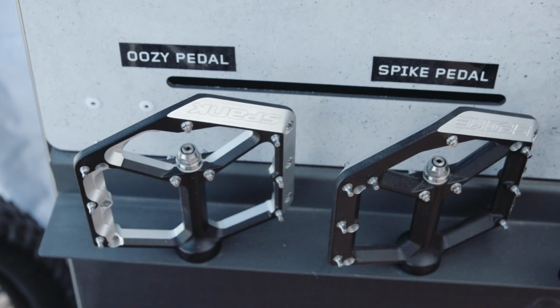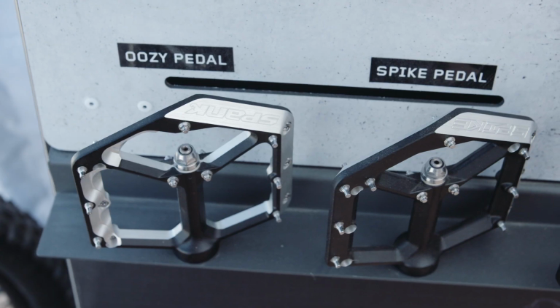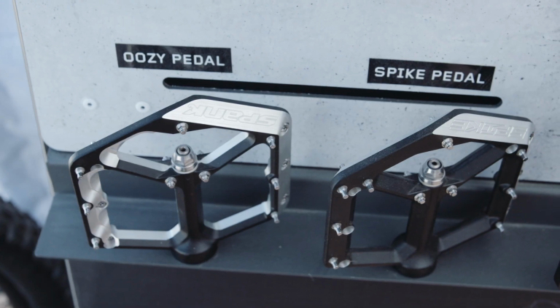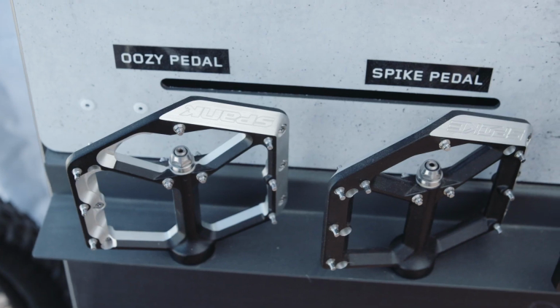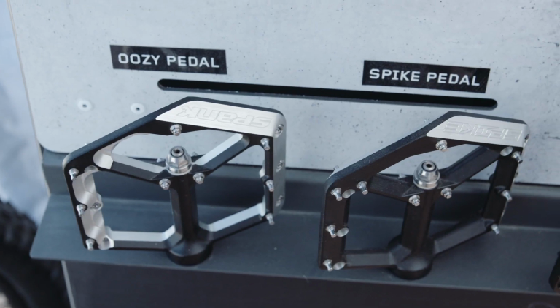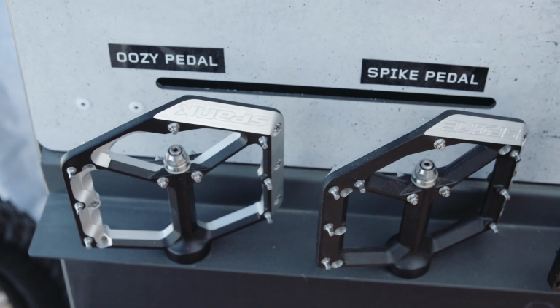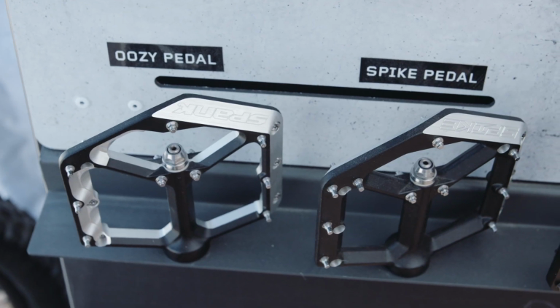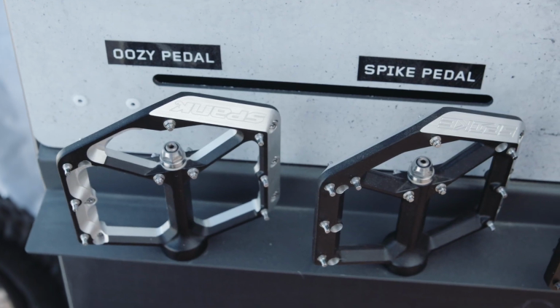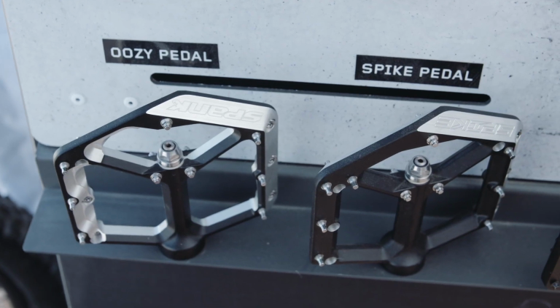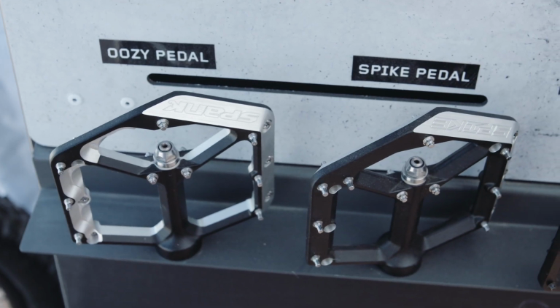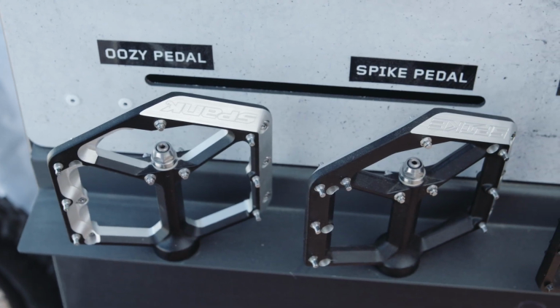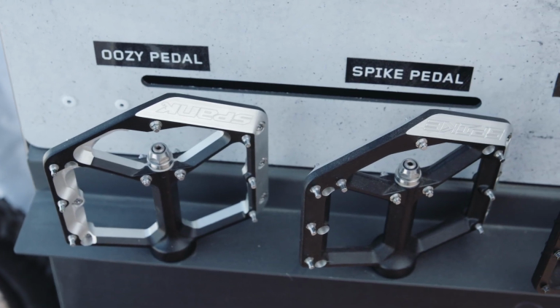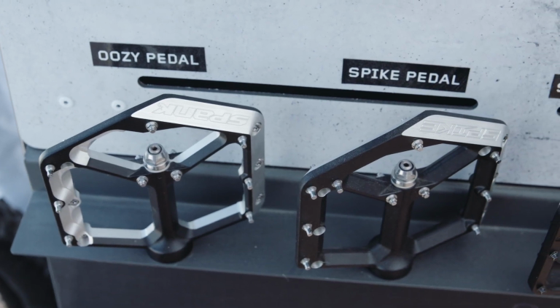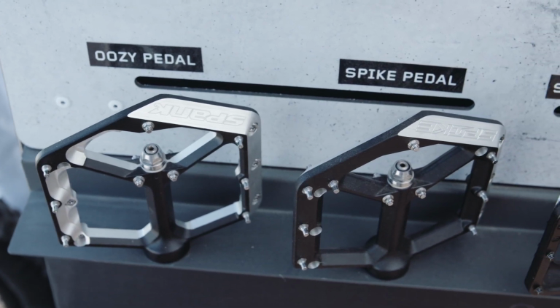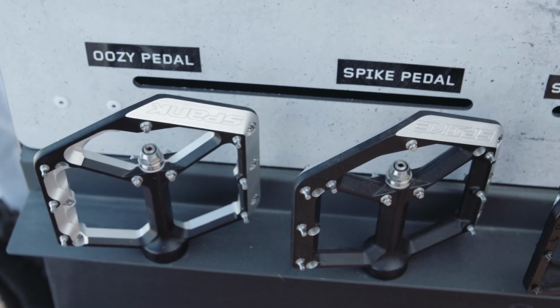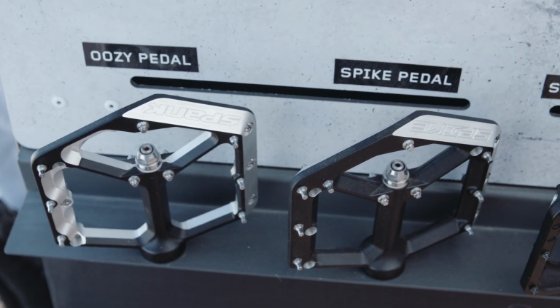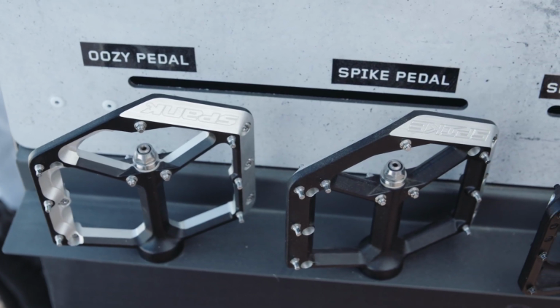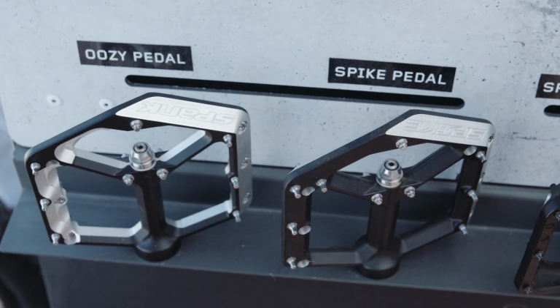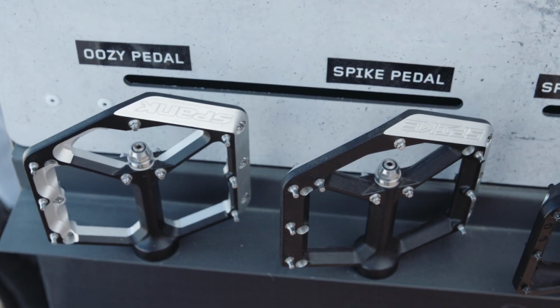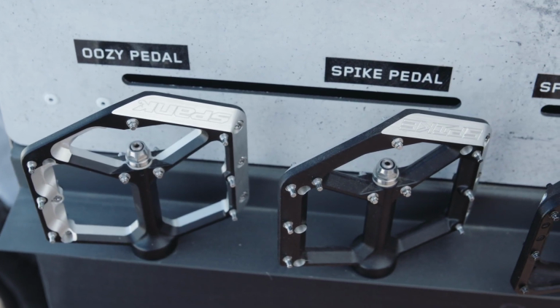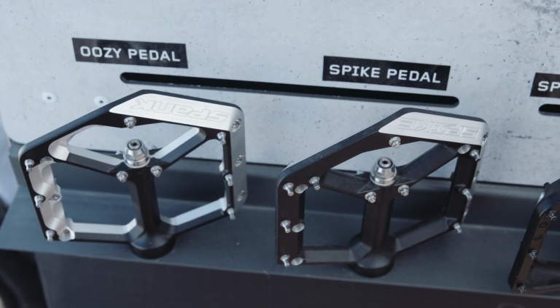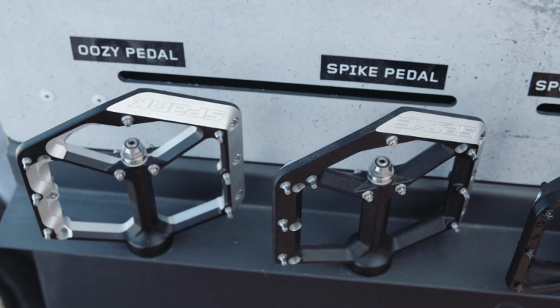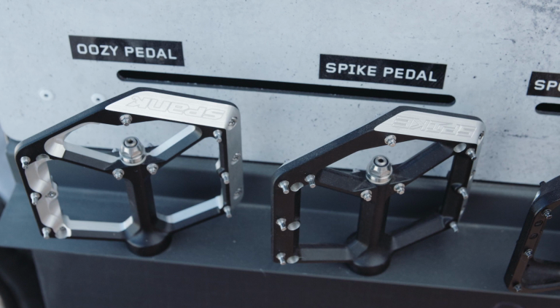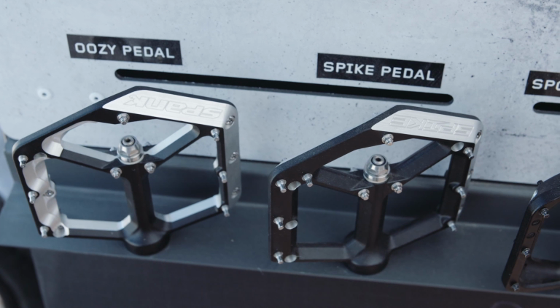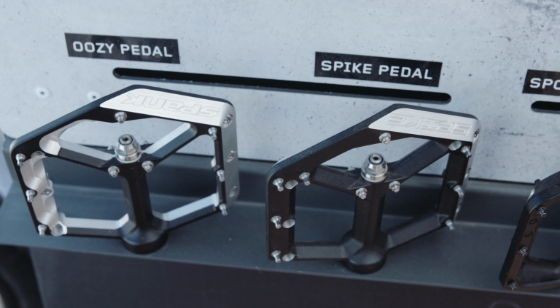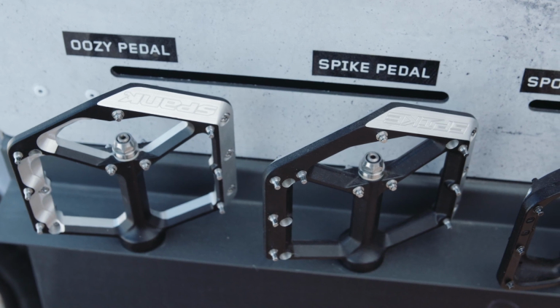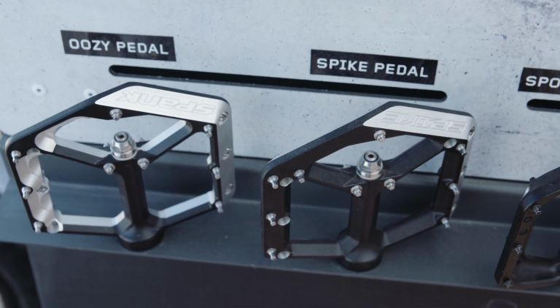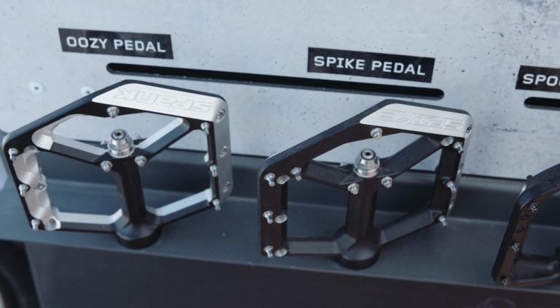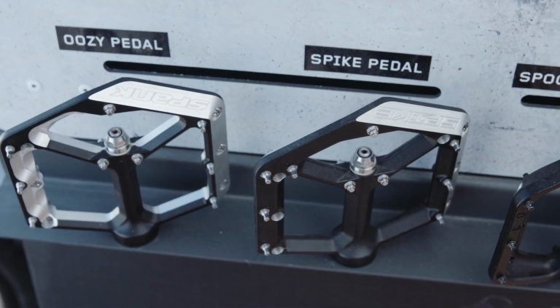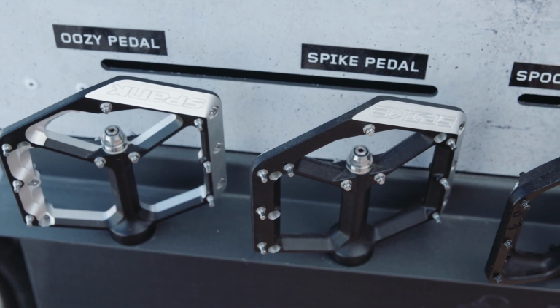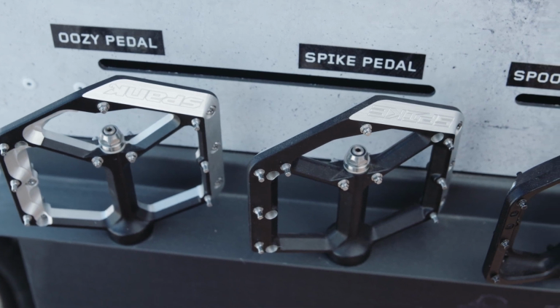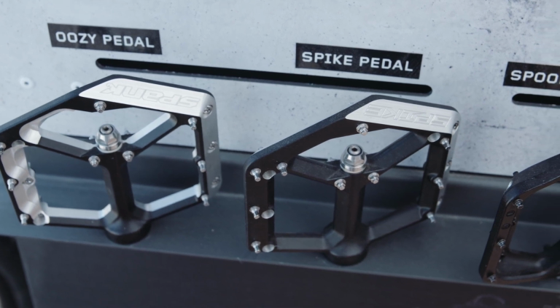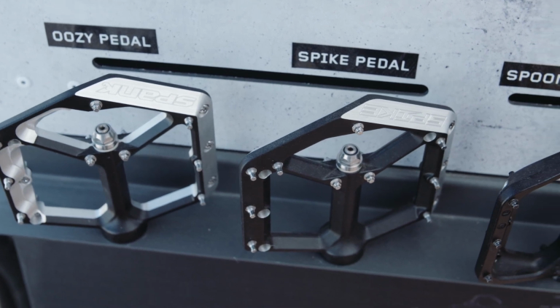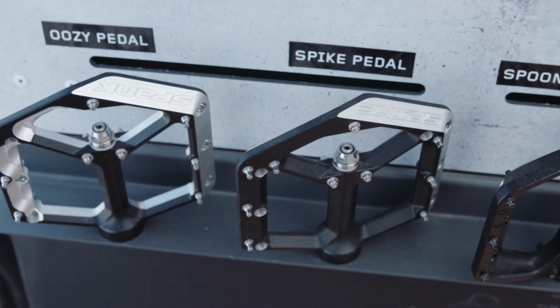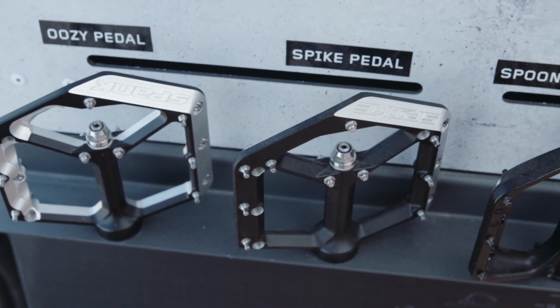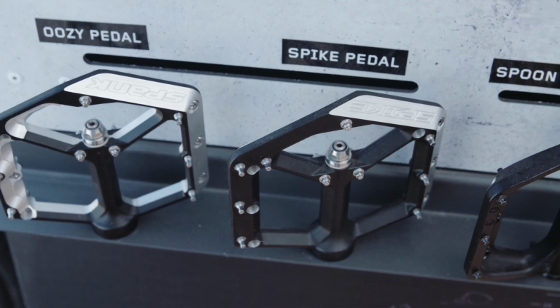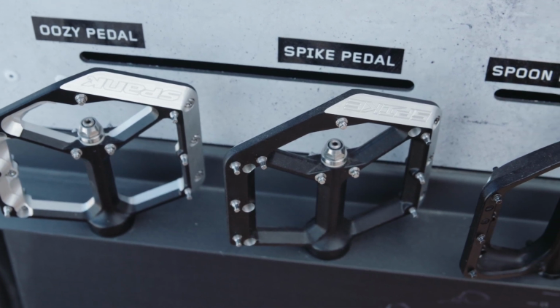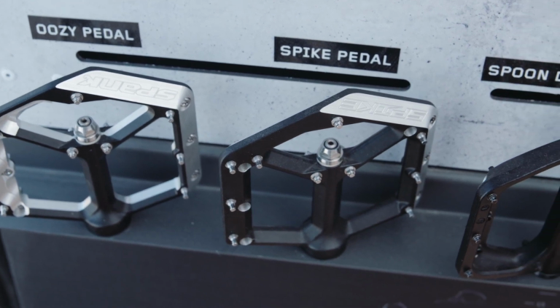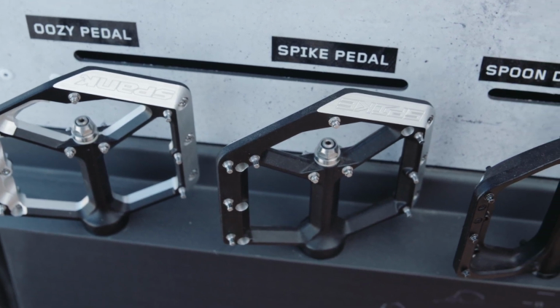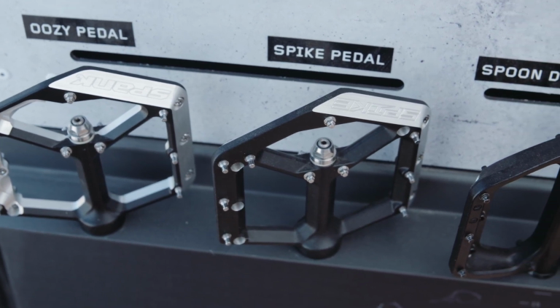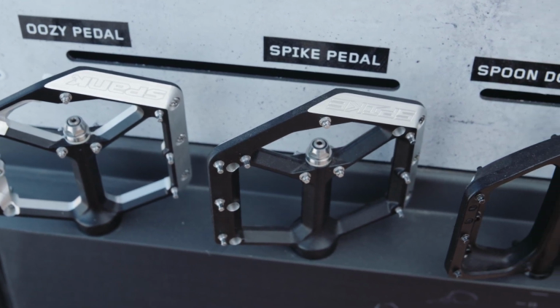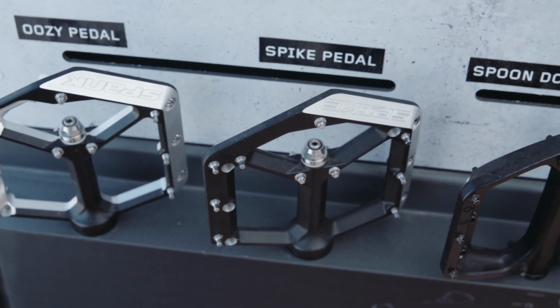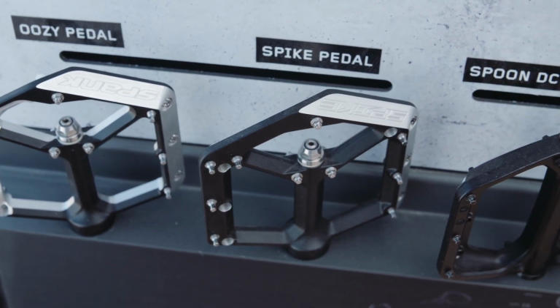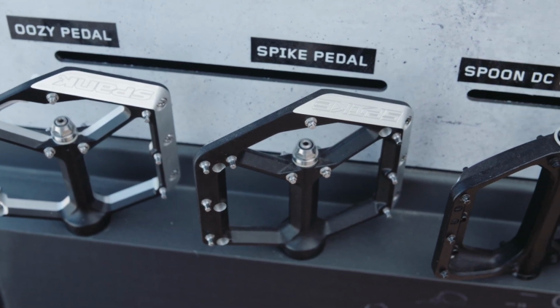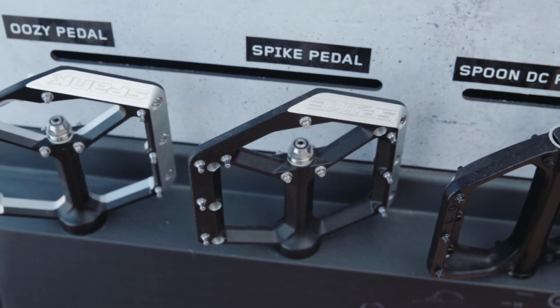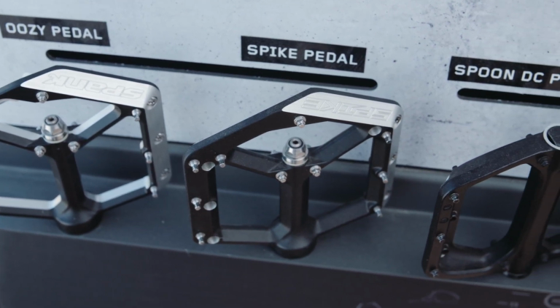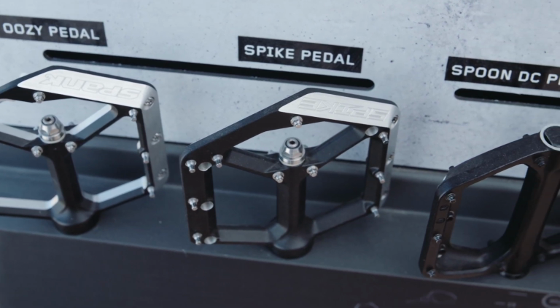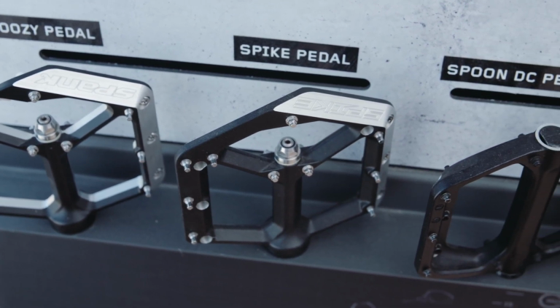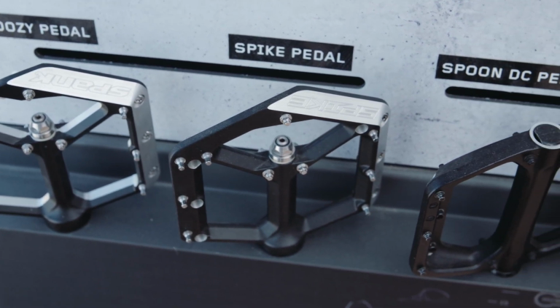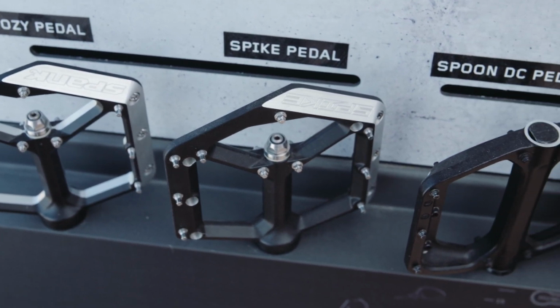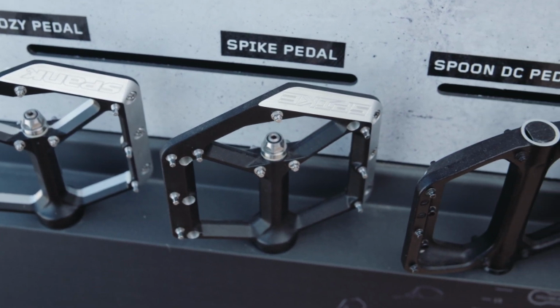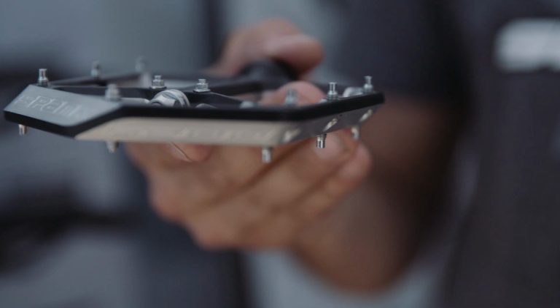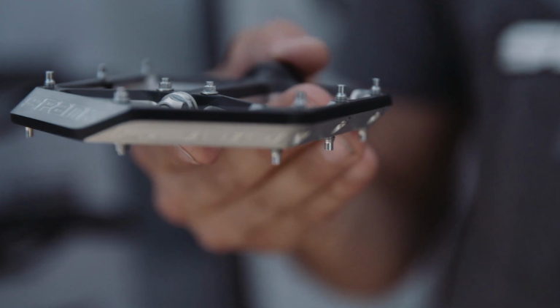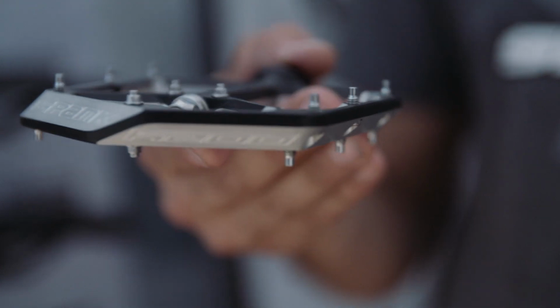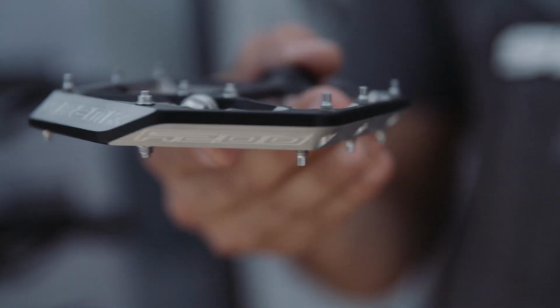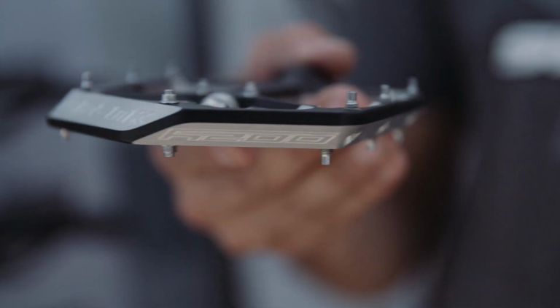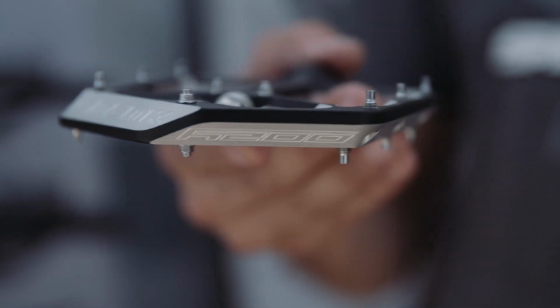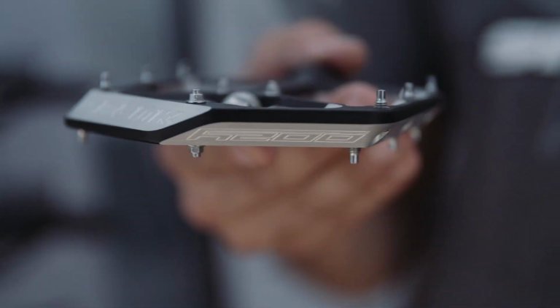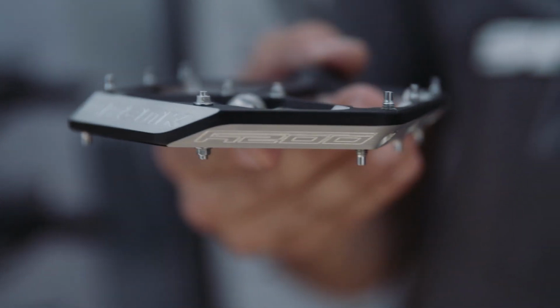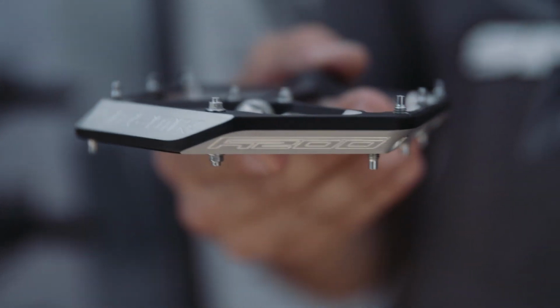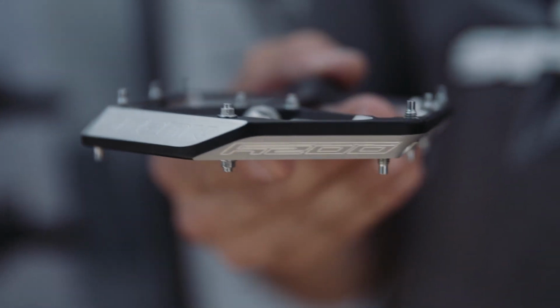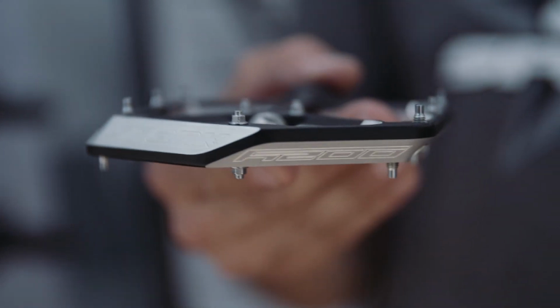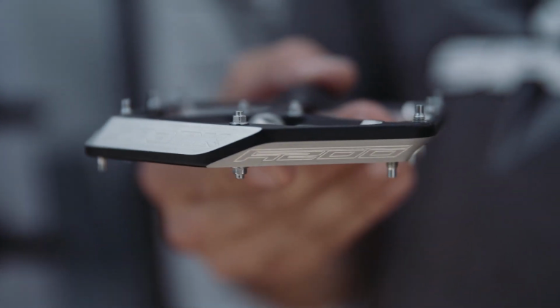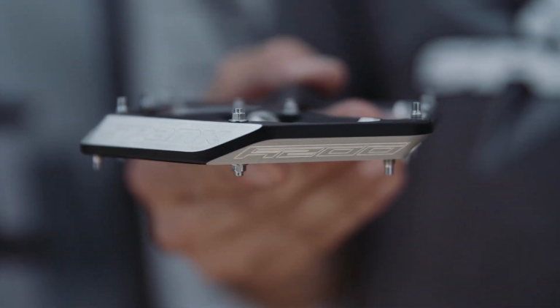And then our super high-end options: our Spike, which is our DH pedal, and our Uzi, which is our all-mountain enduro pedal — so a little bit lighter weight.